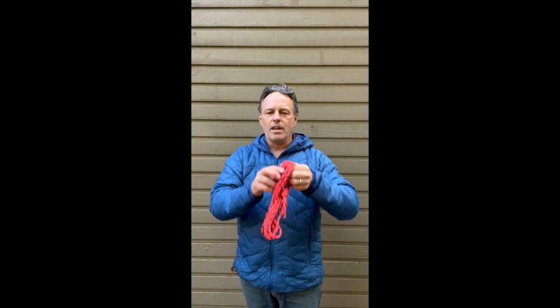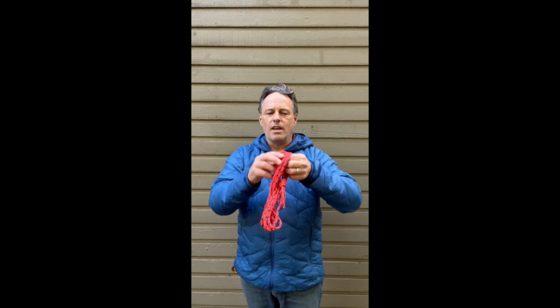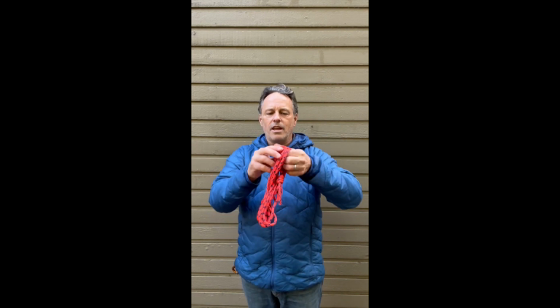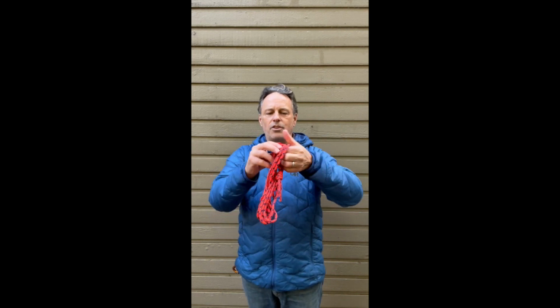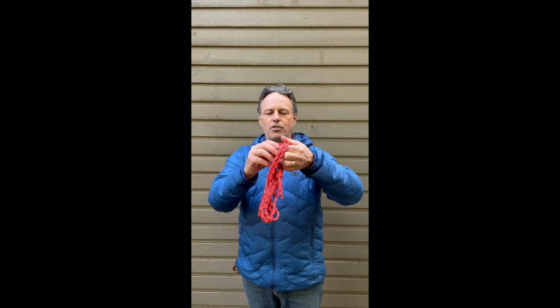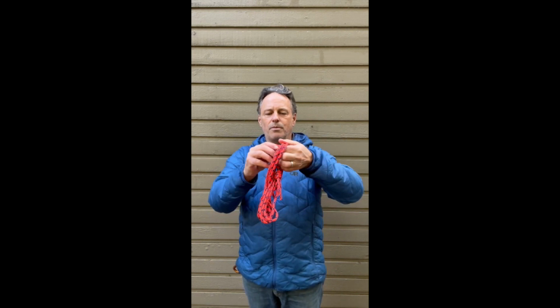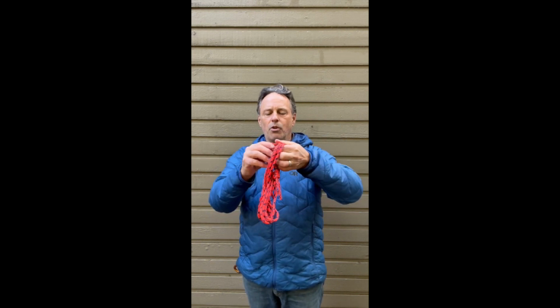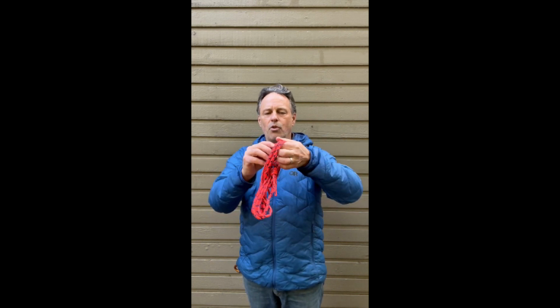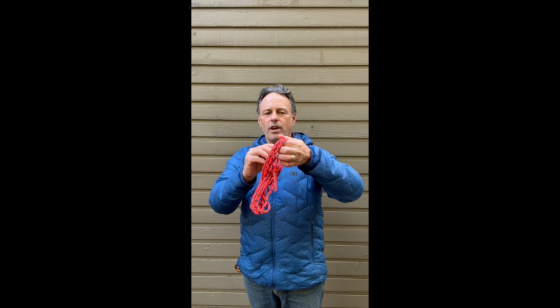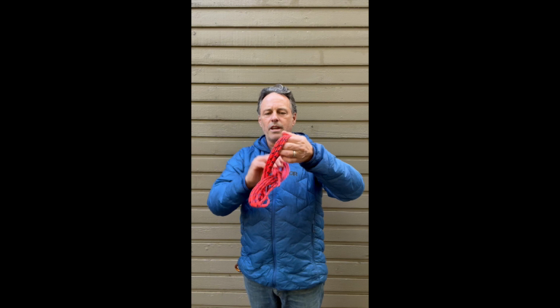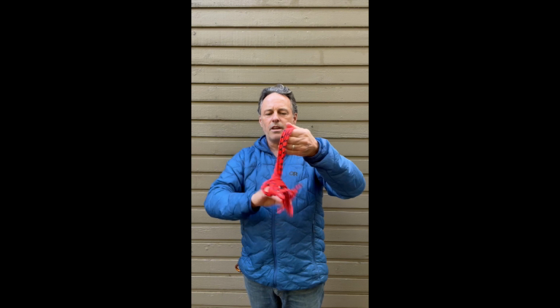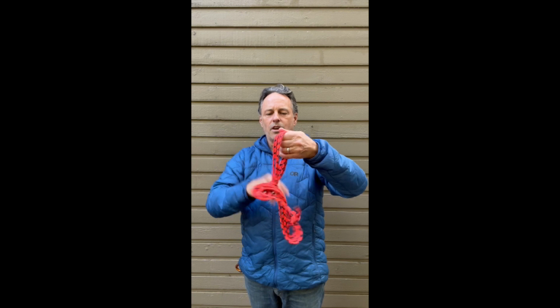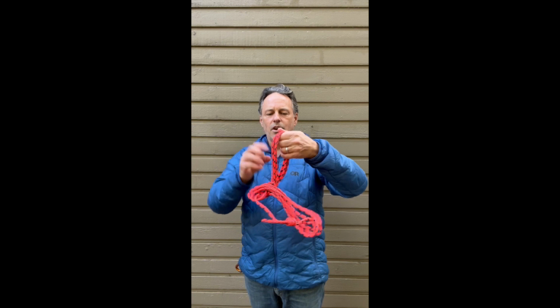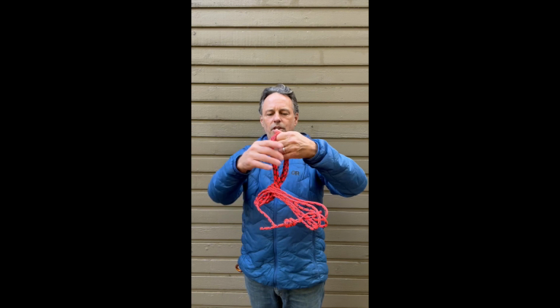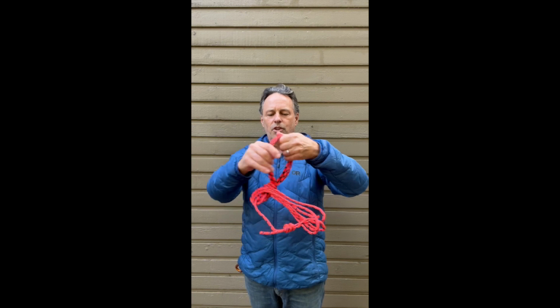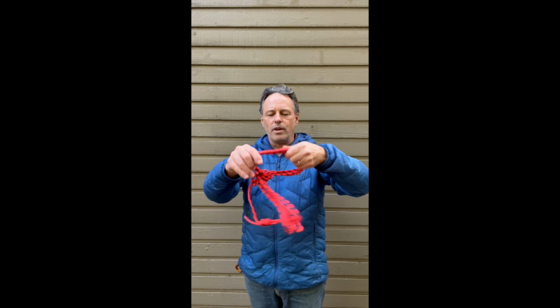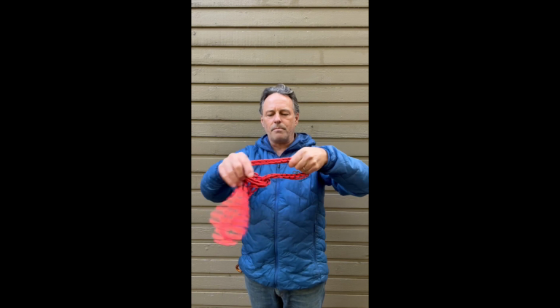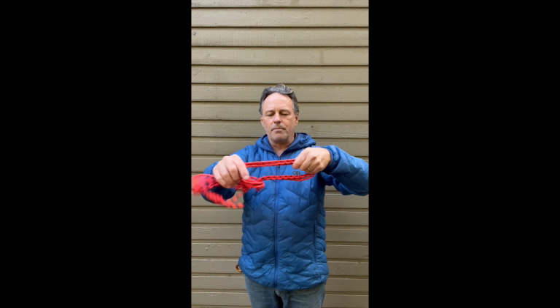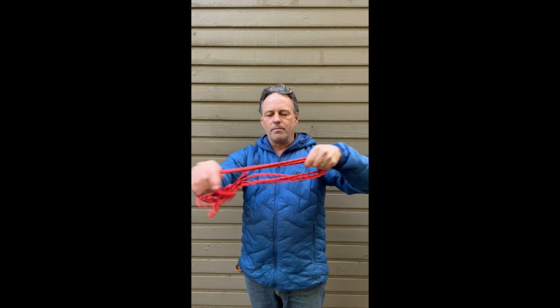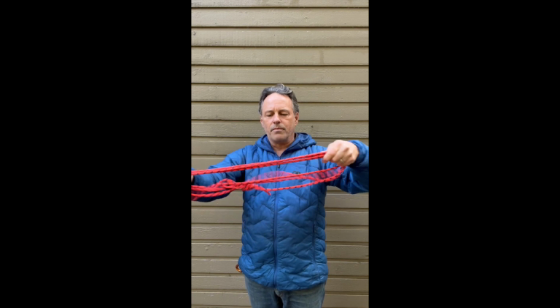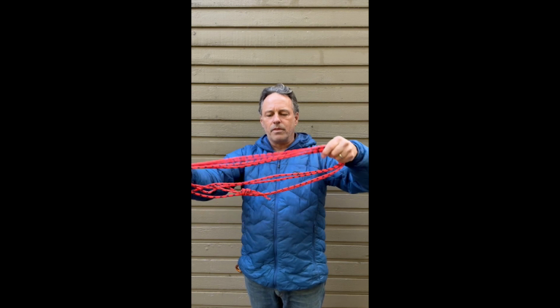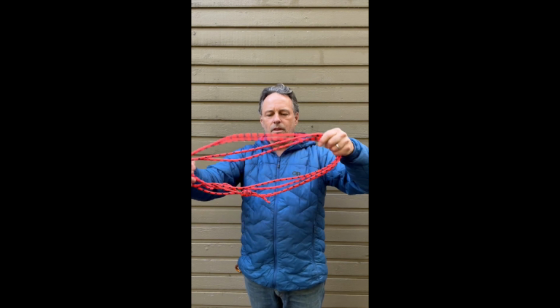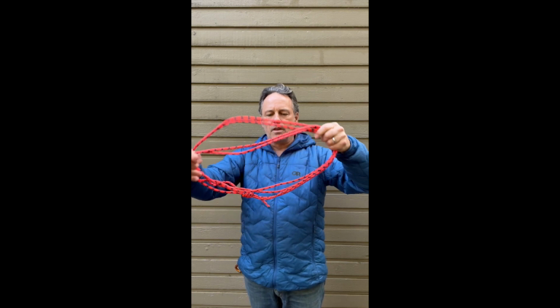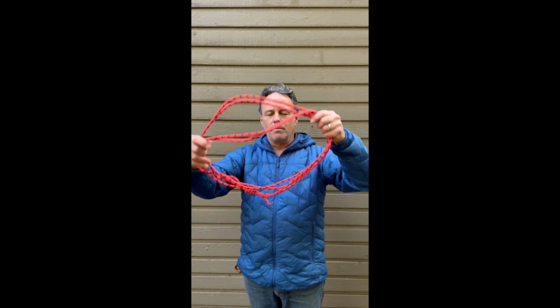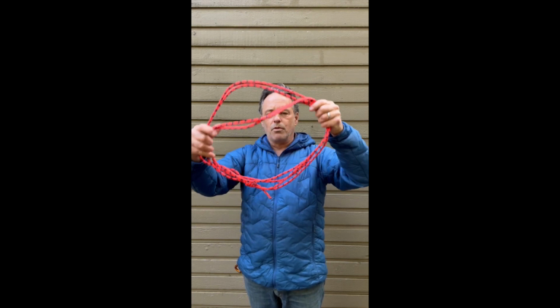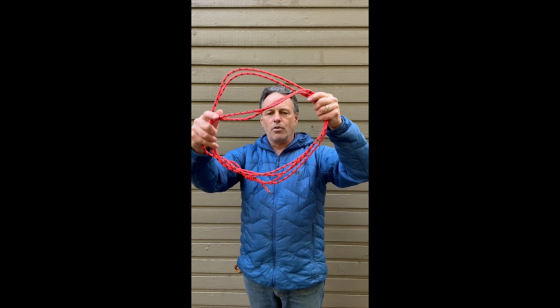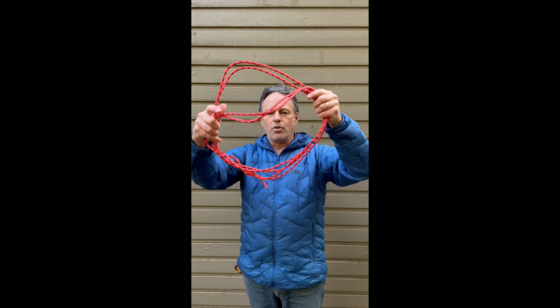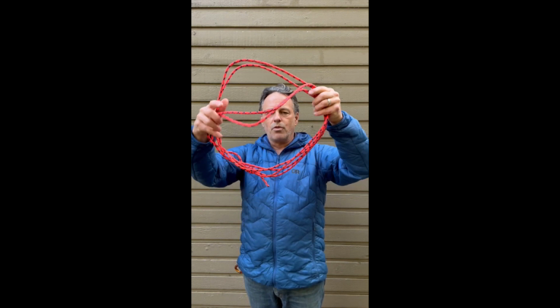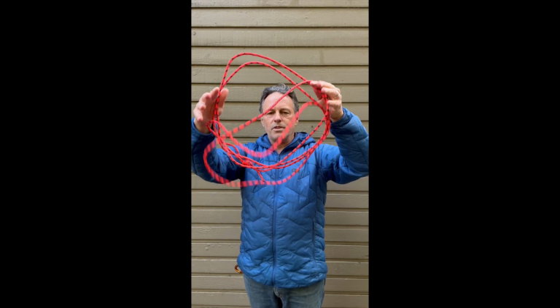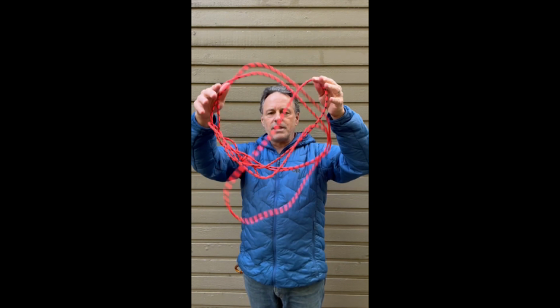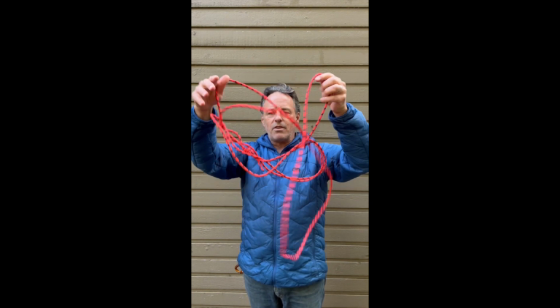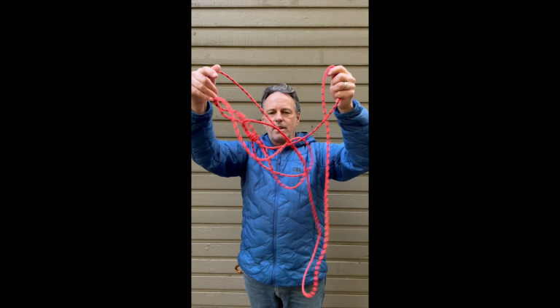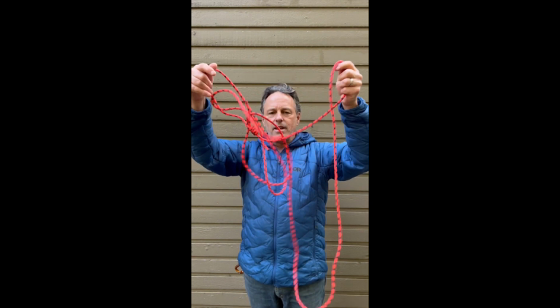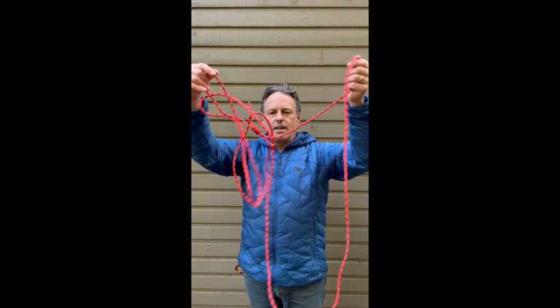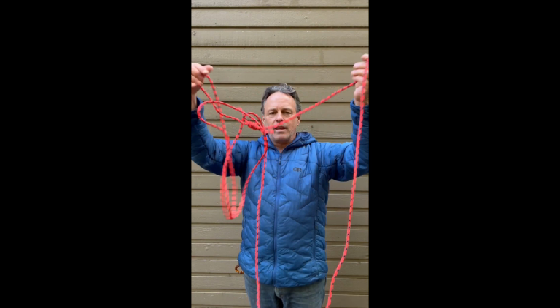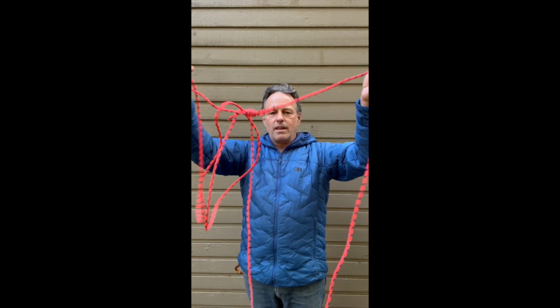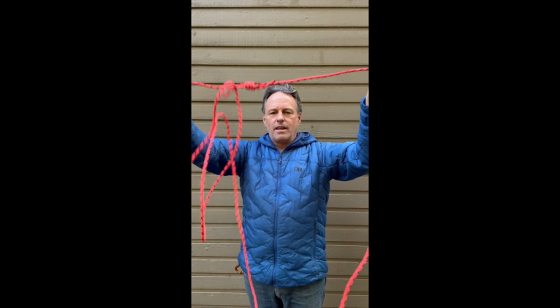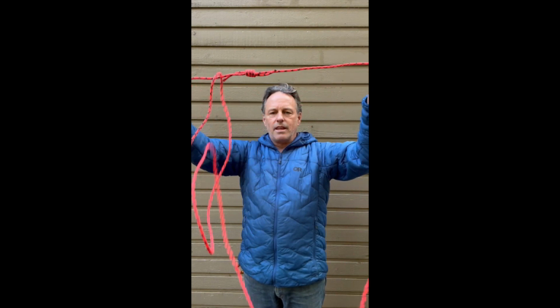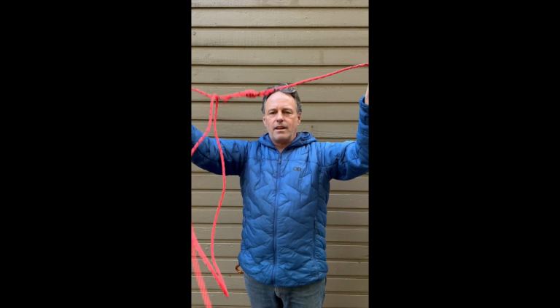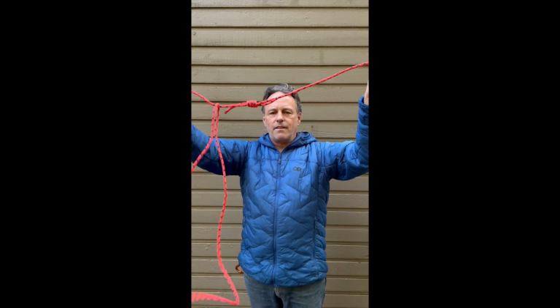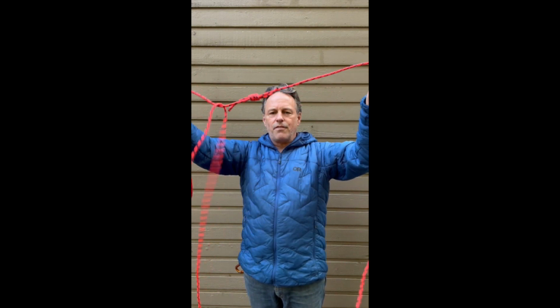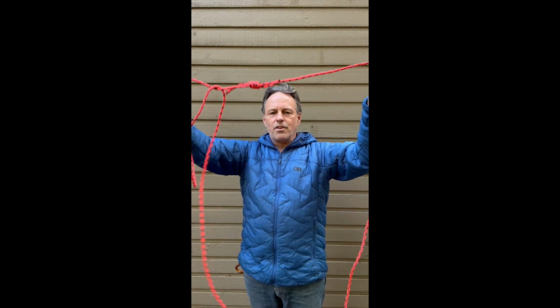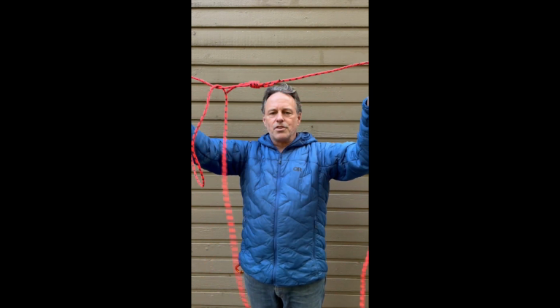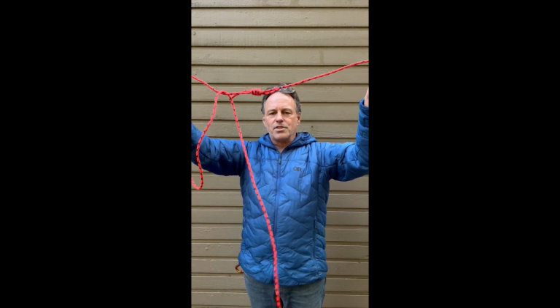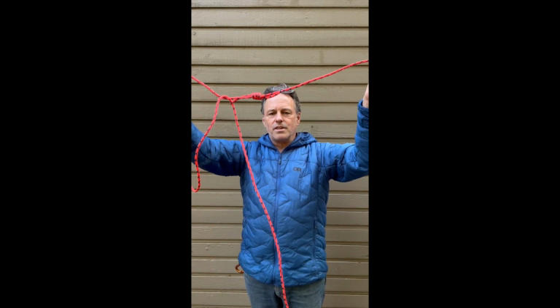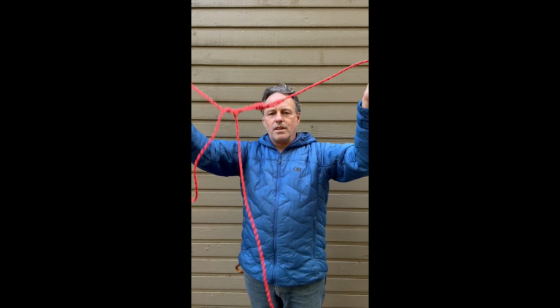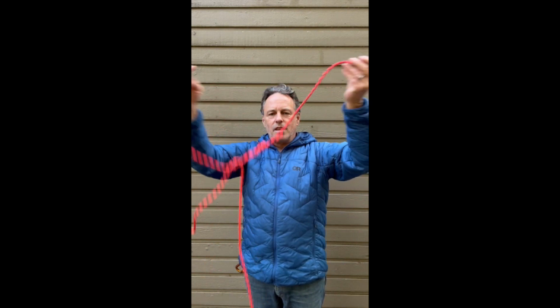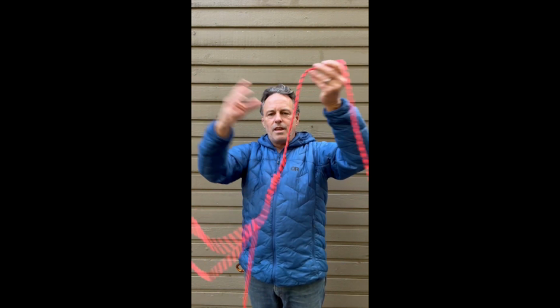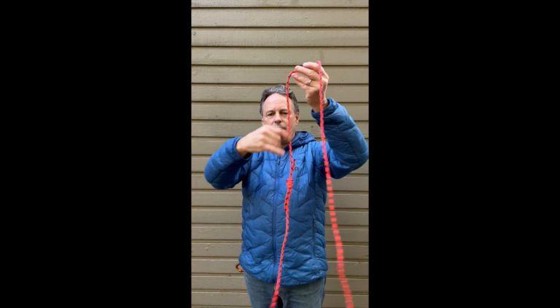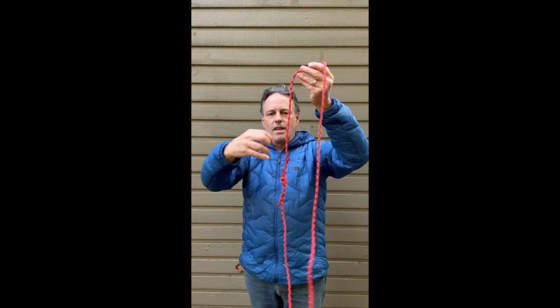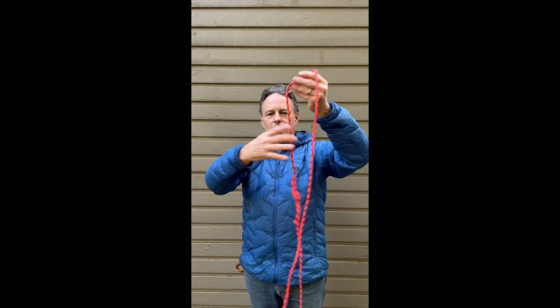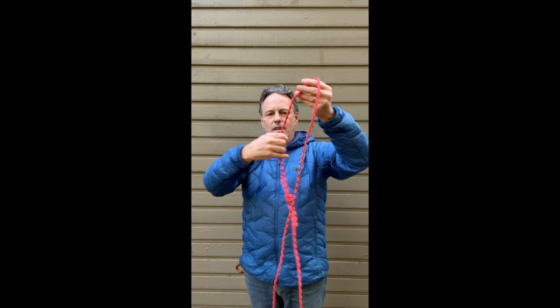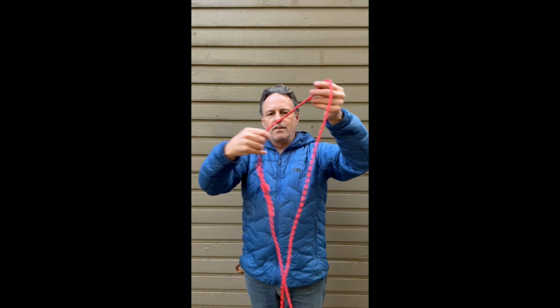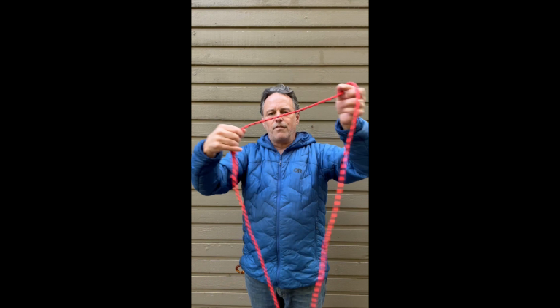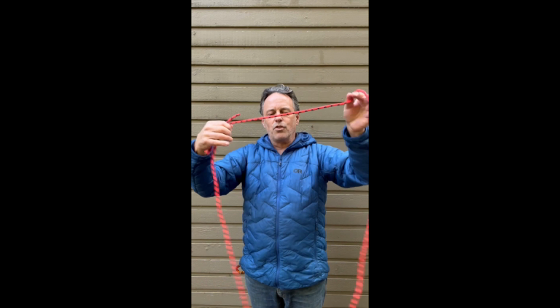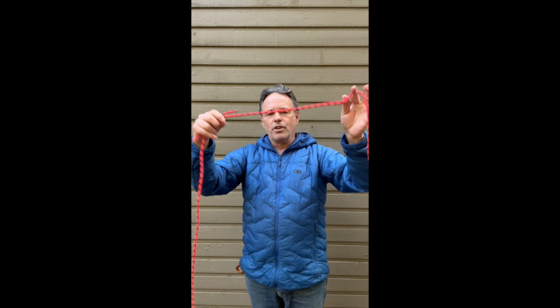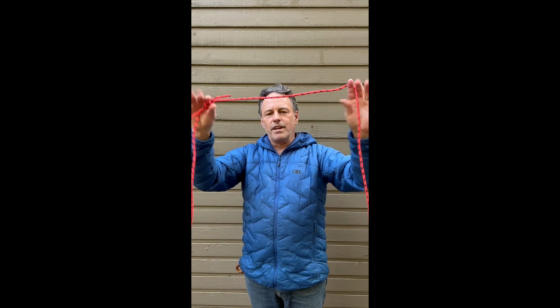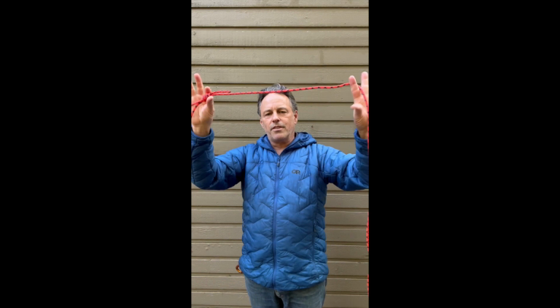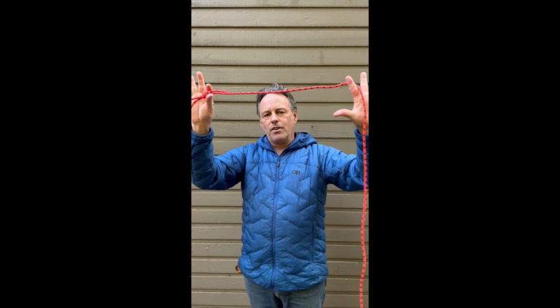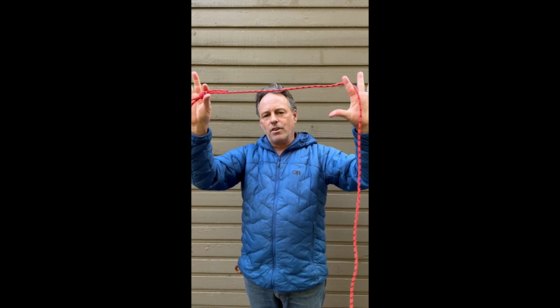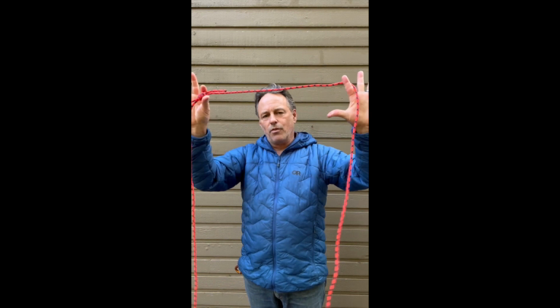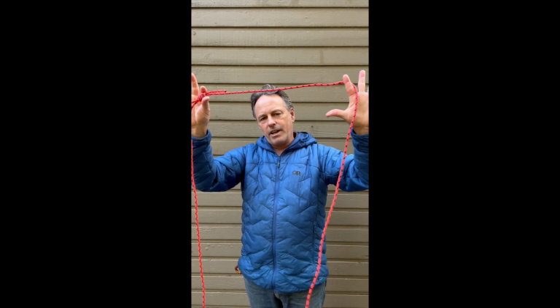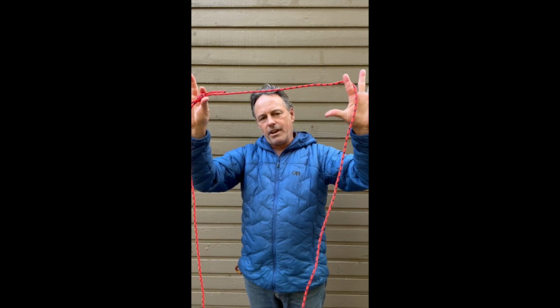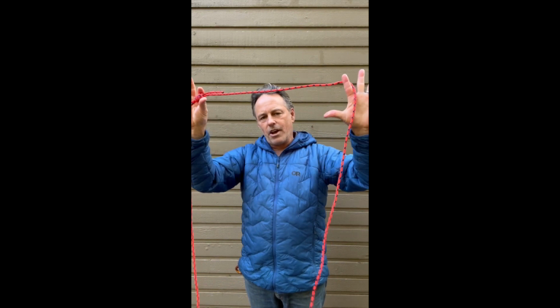To deploy, unclip, pull the cords out and it falls to the full length ready to go.